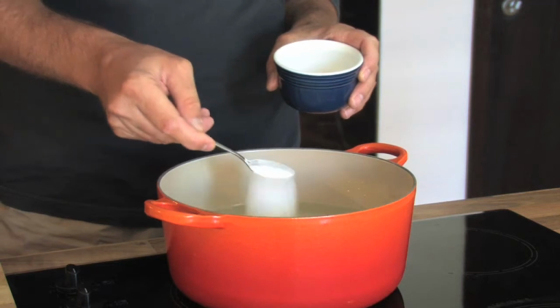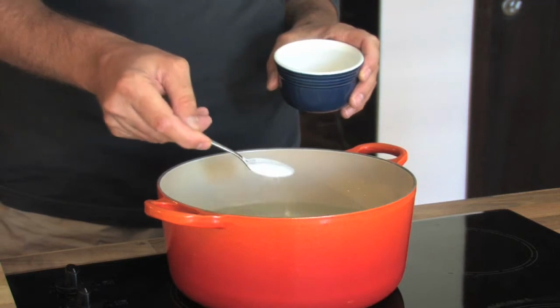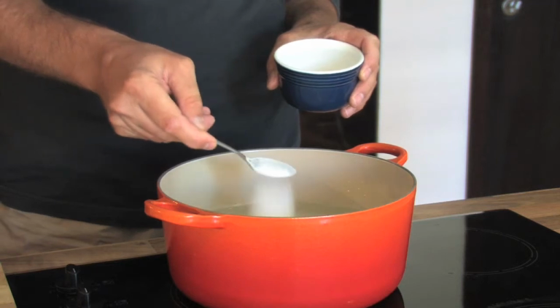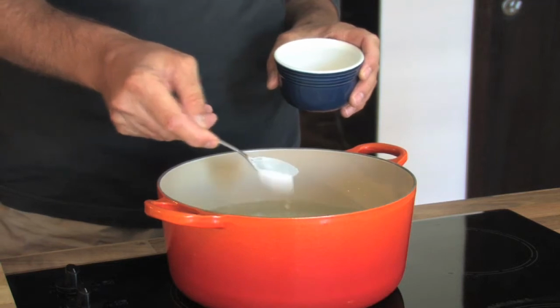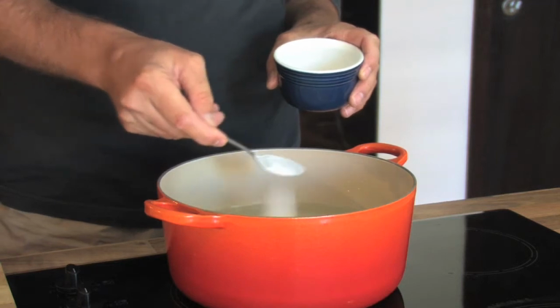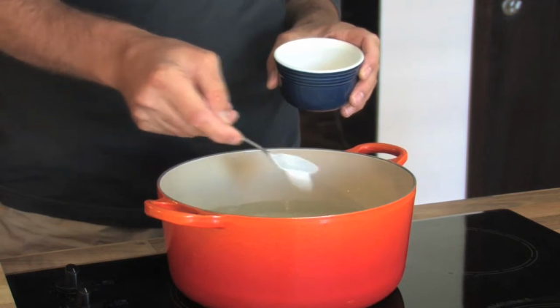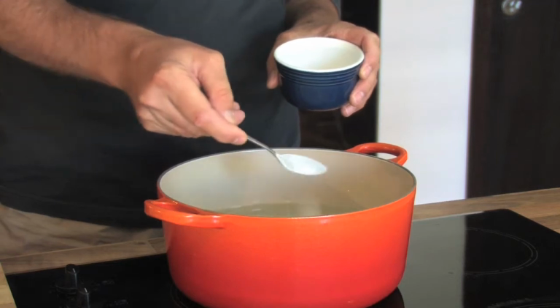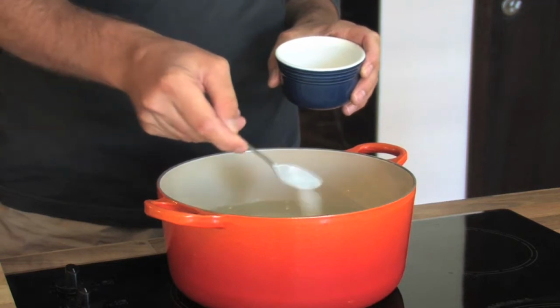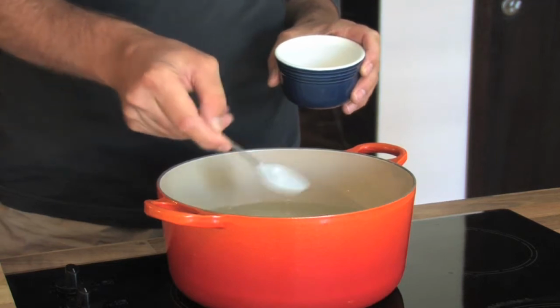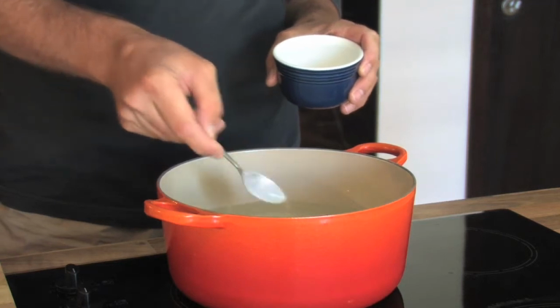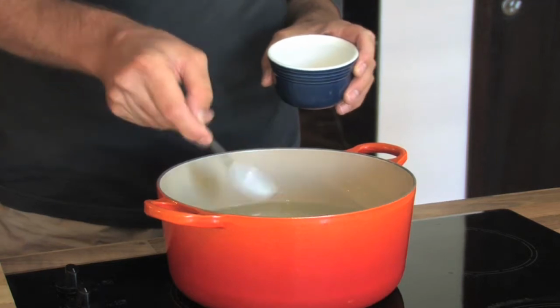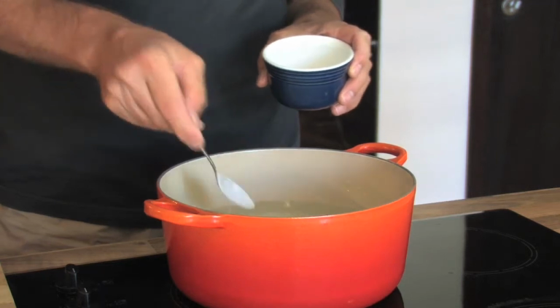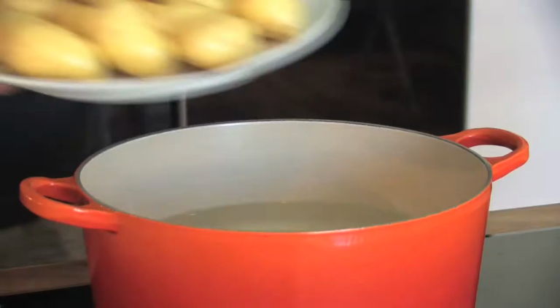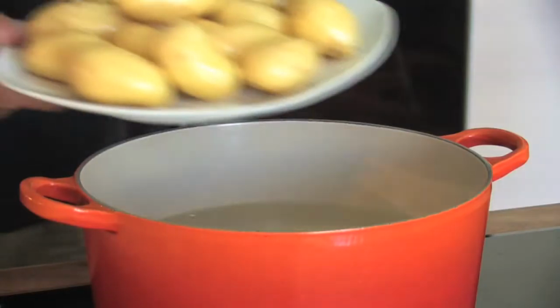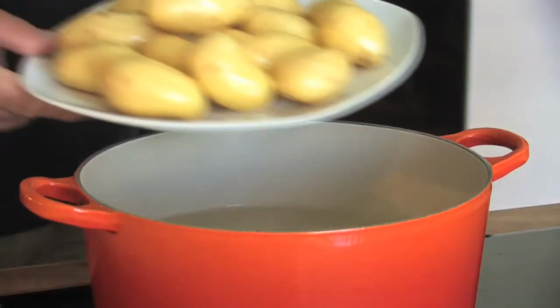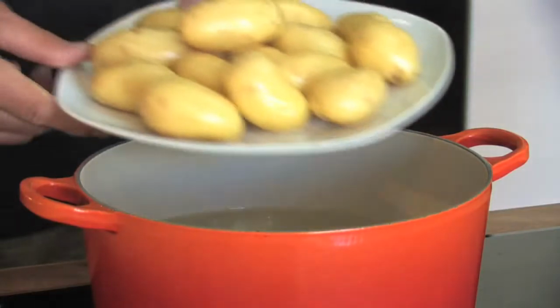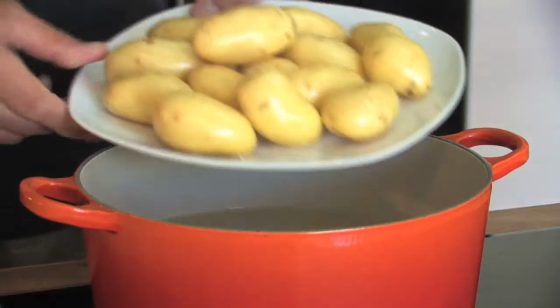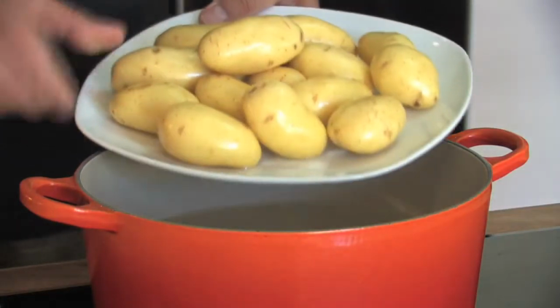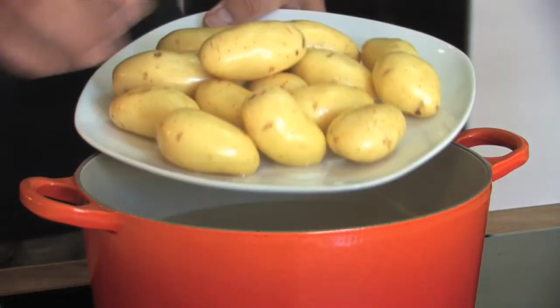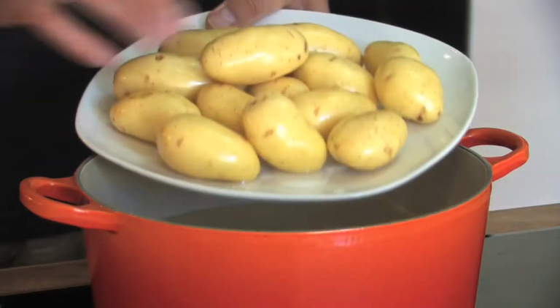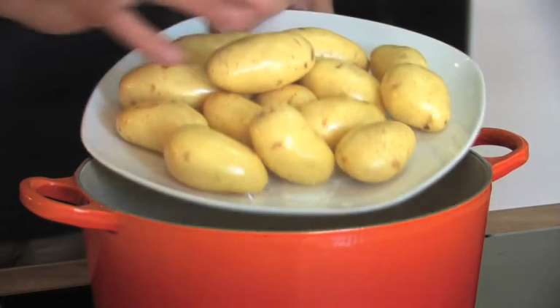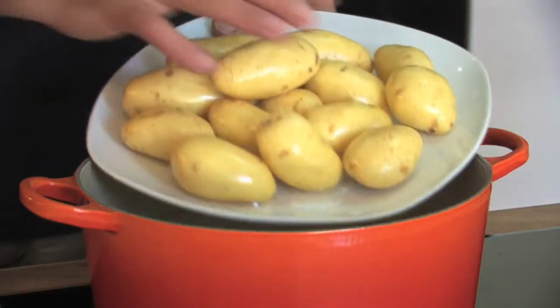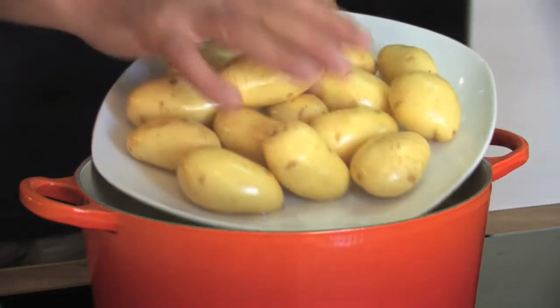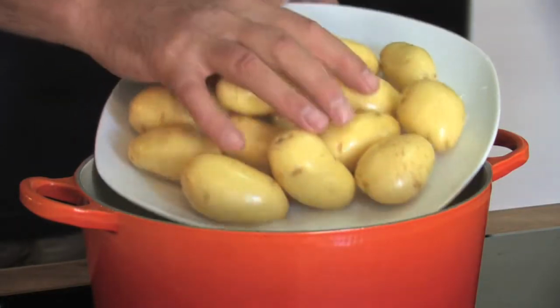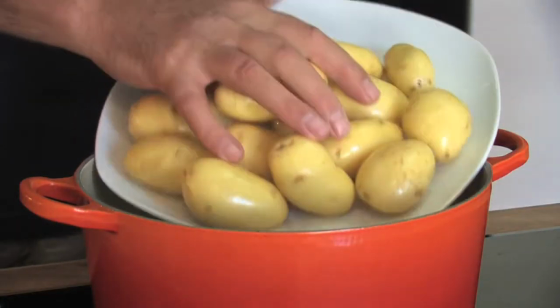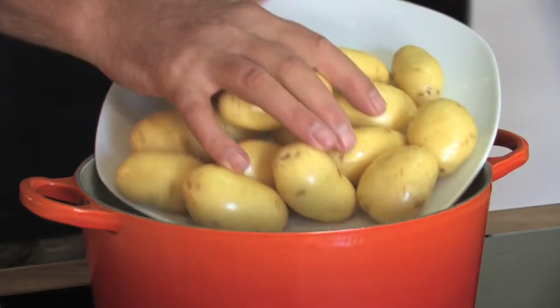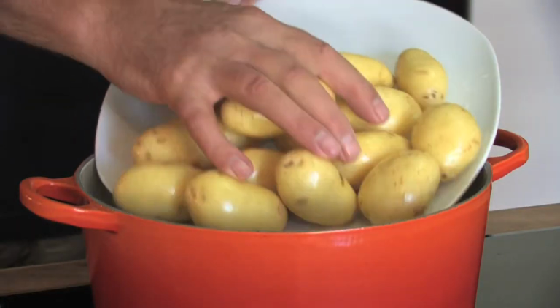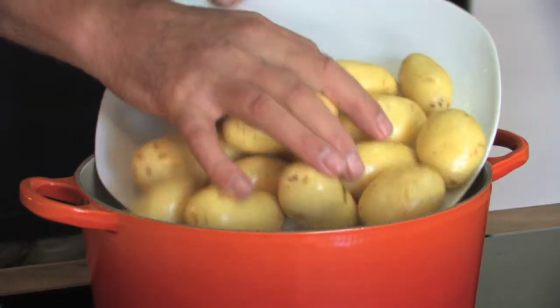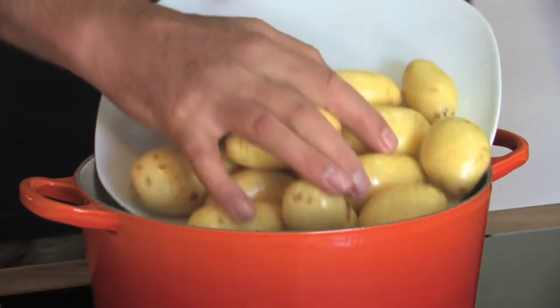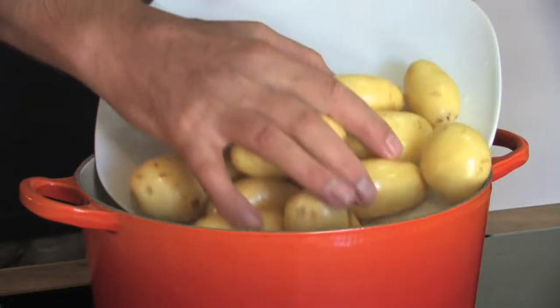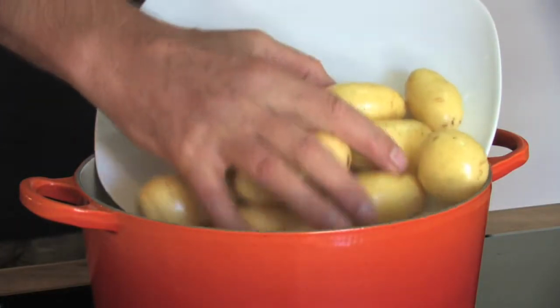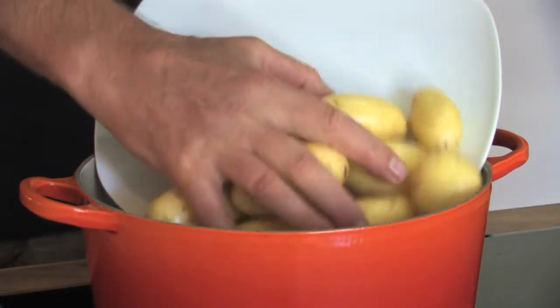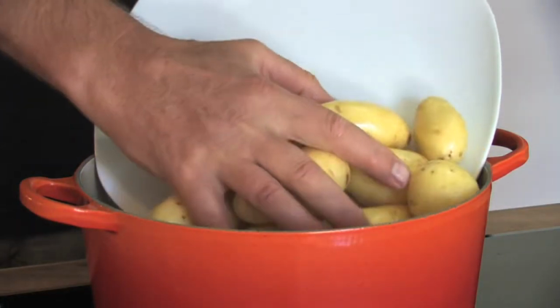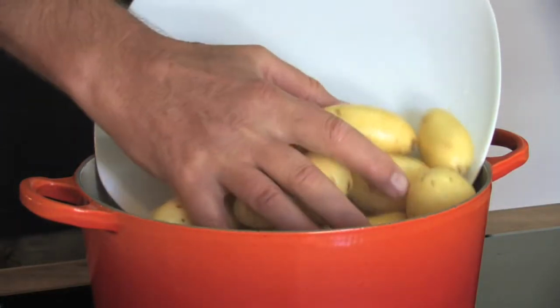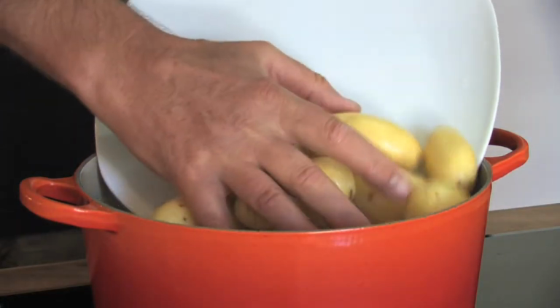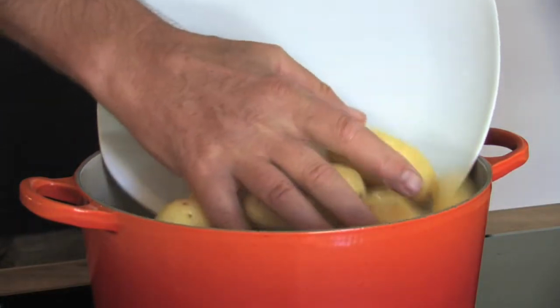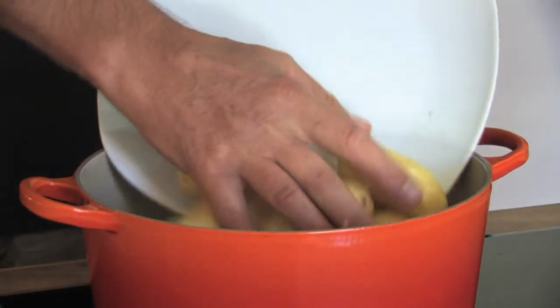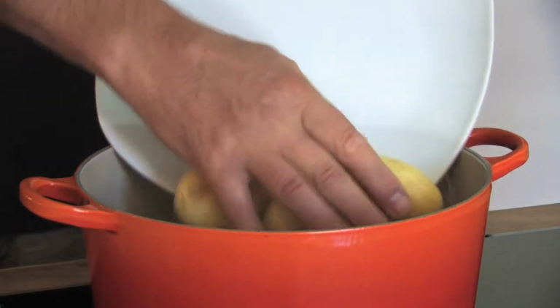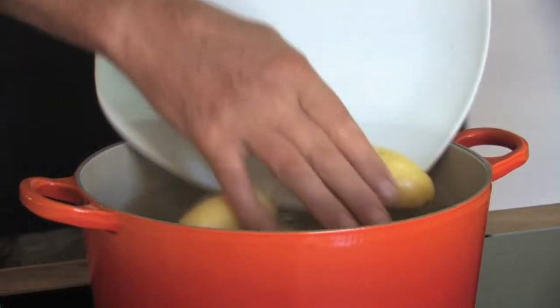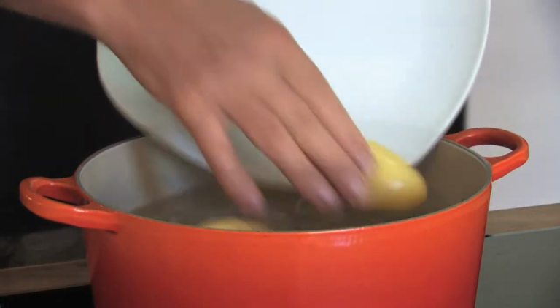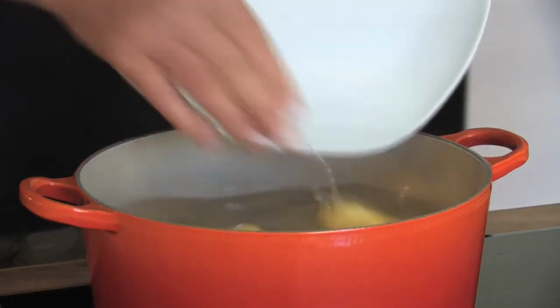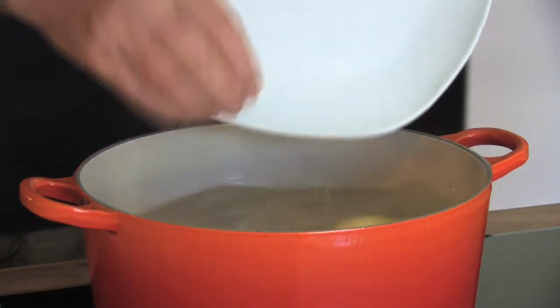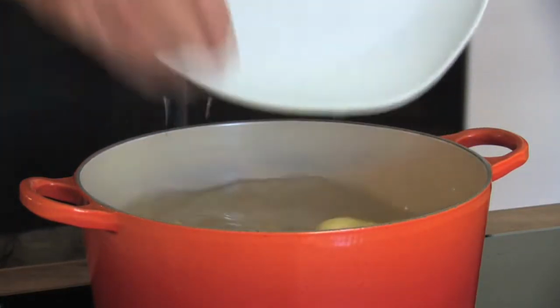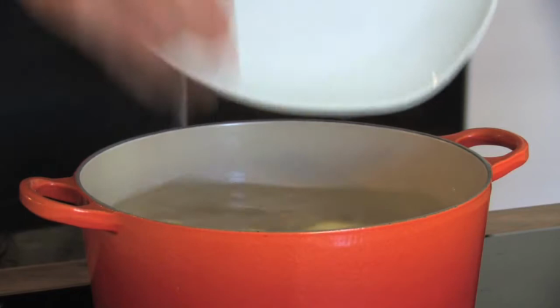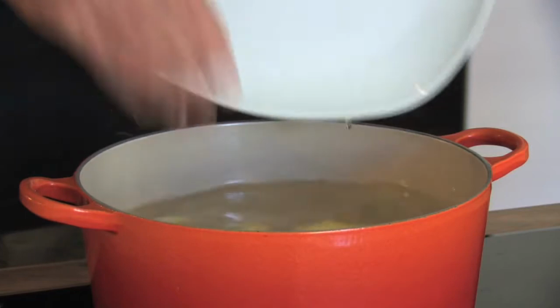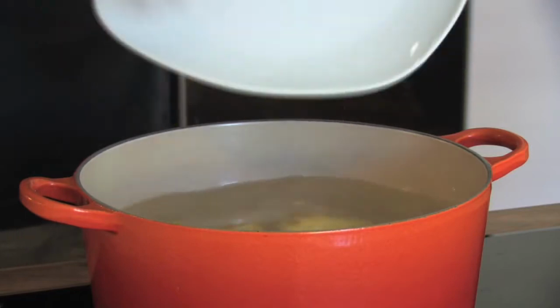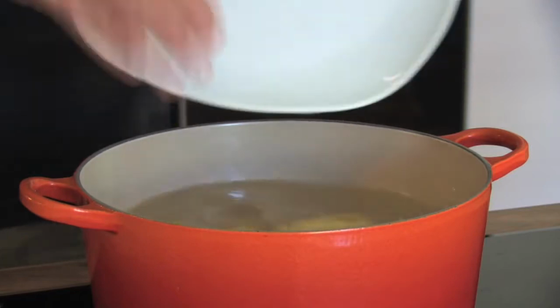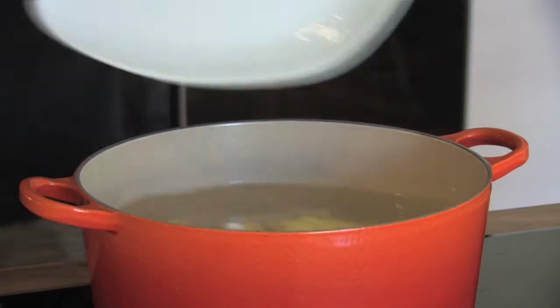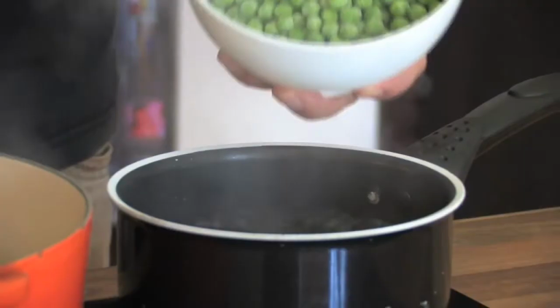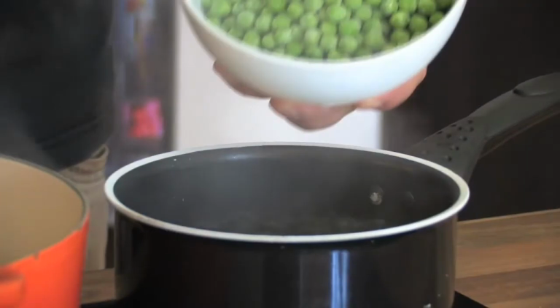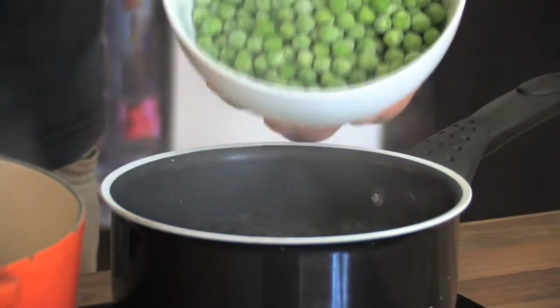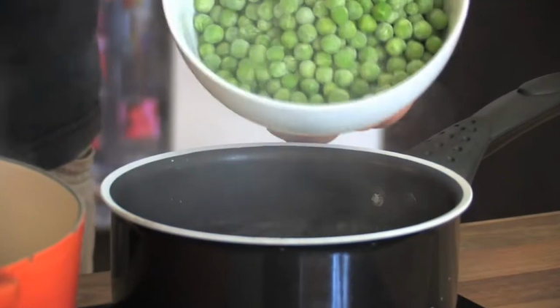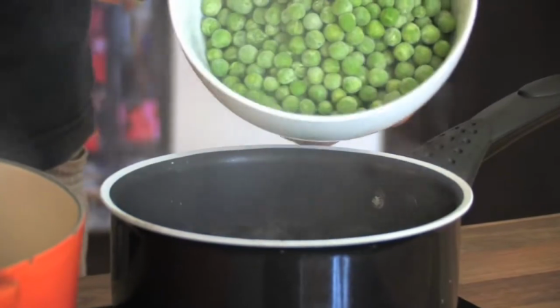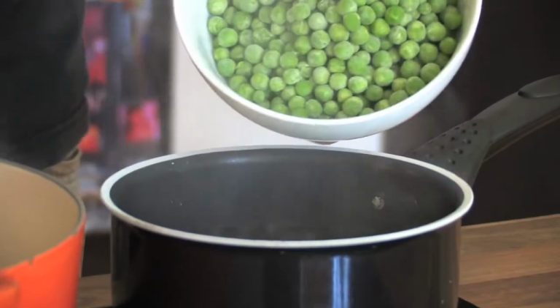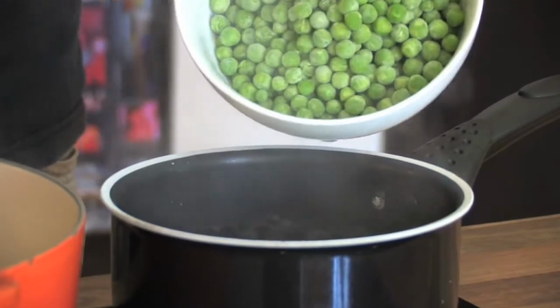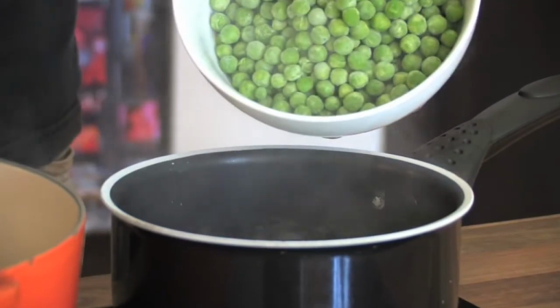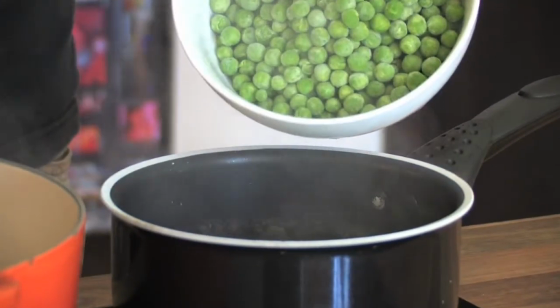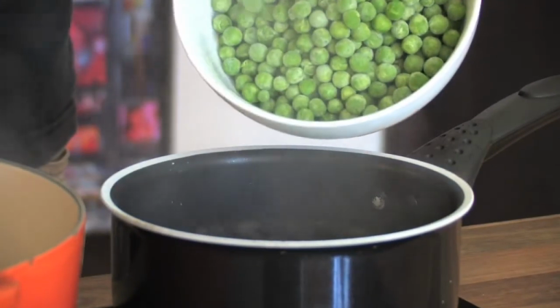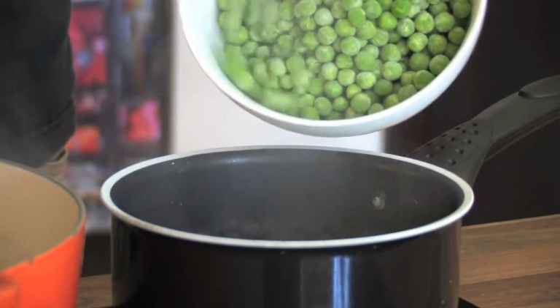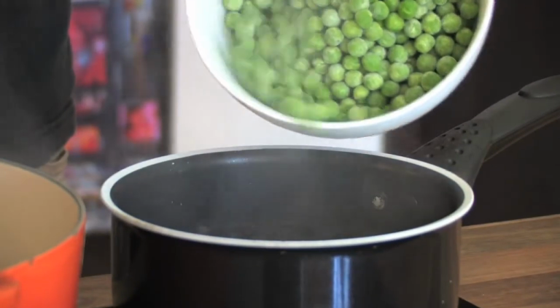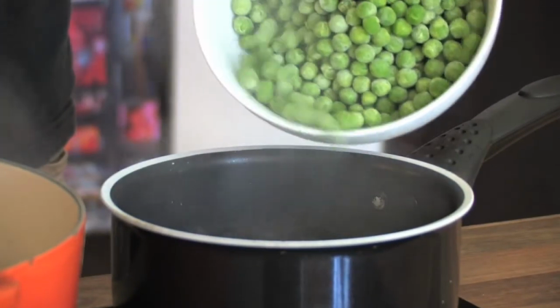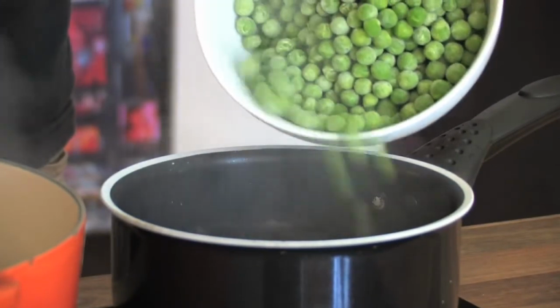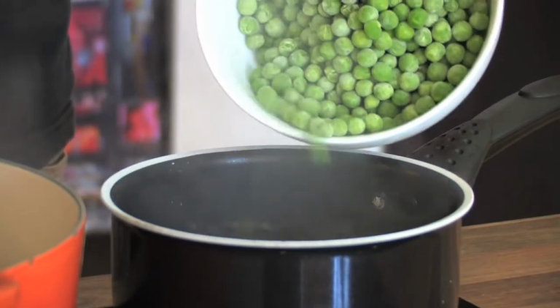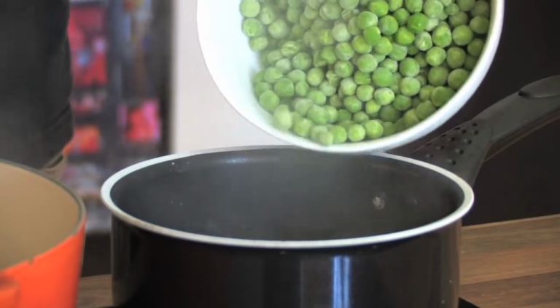Little potato and mint salad now with some bacon in it. Really delicious sort of variation on the classic potato salad.